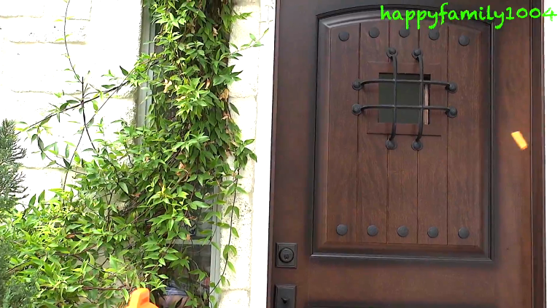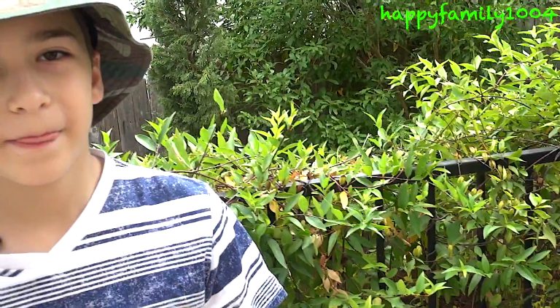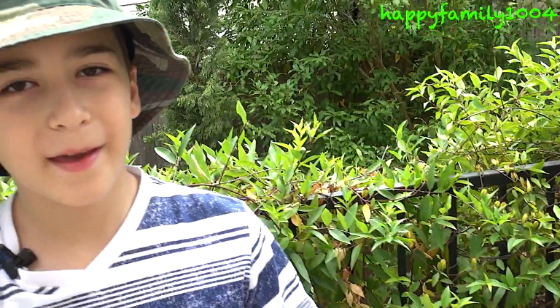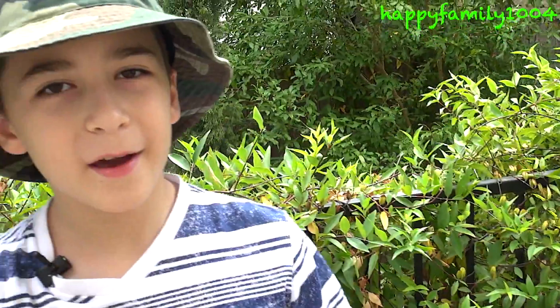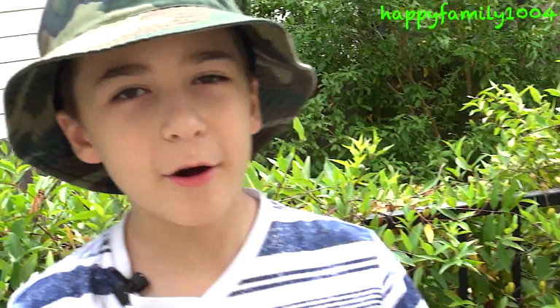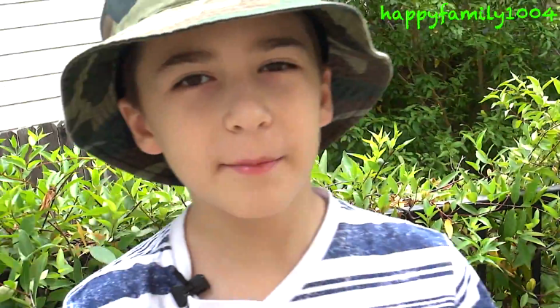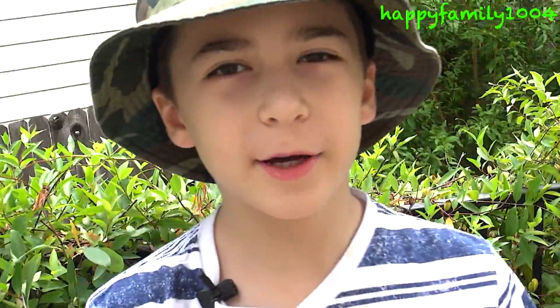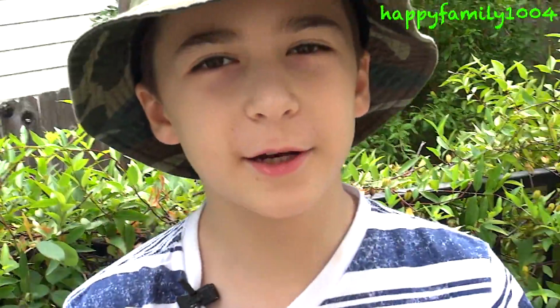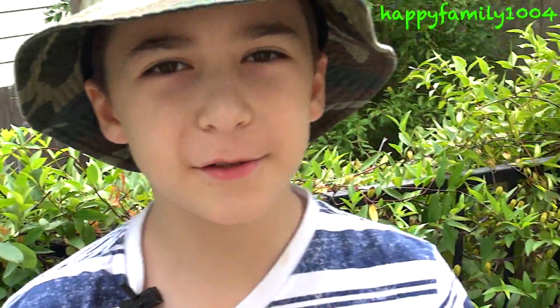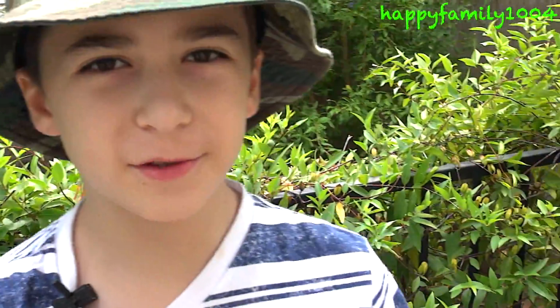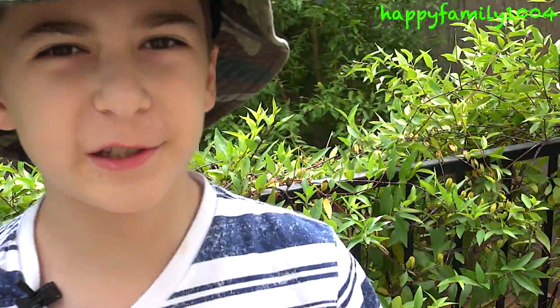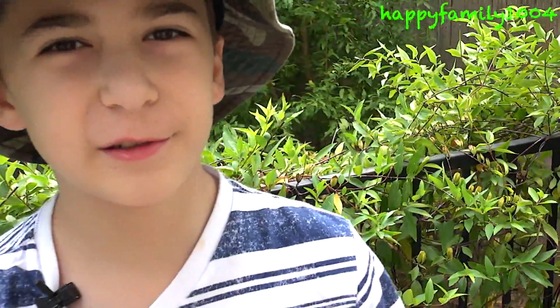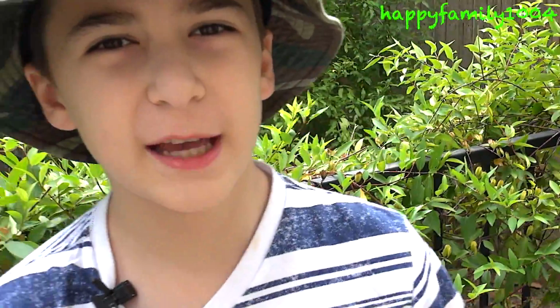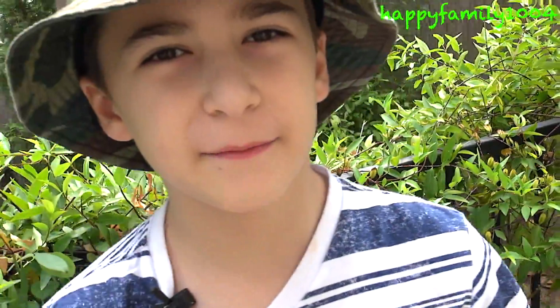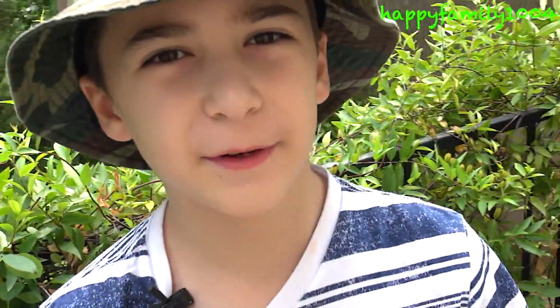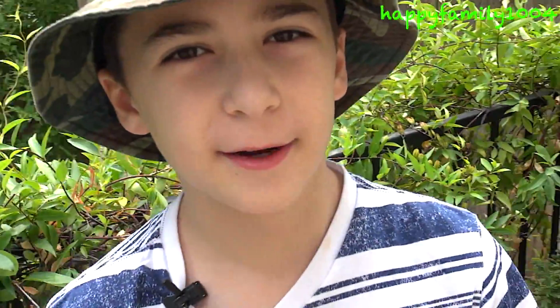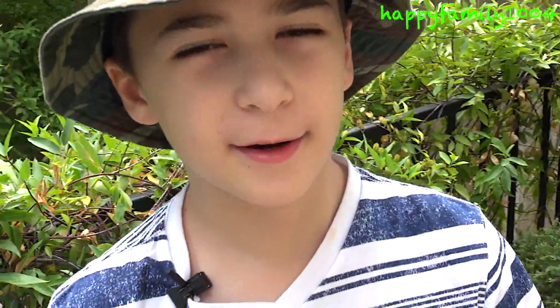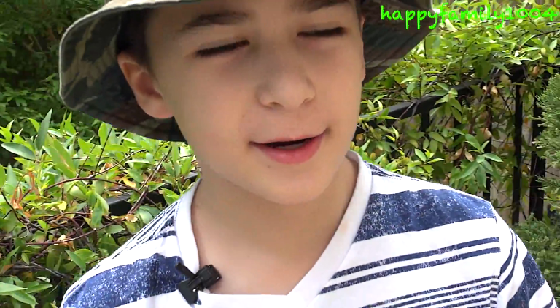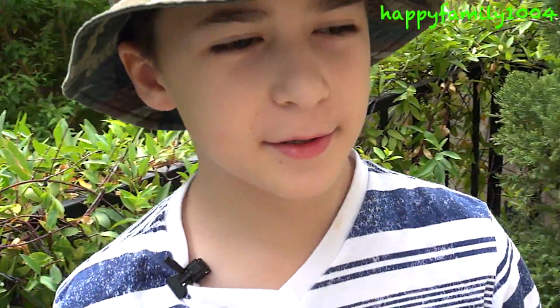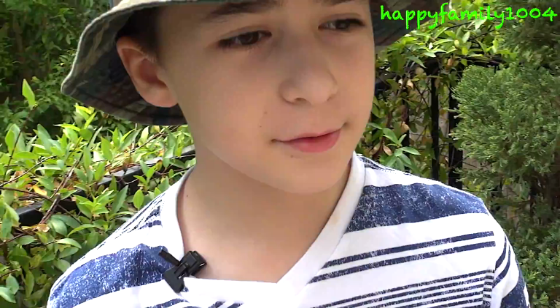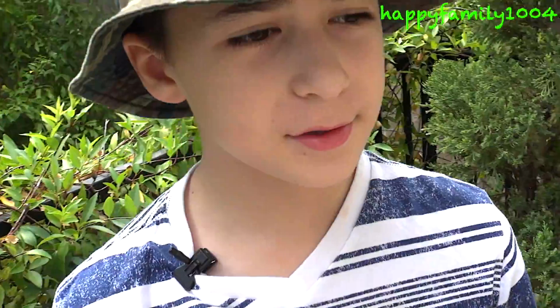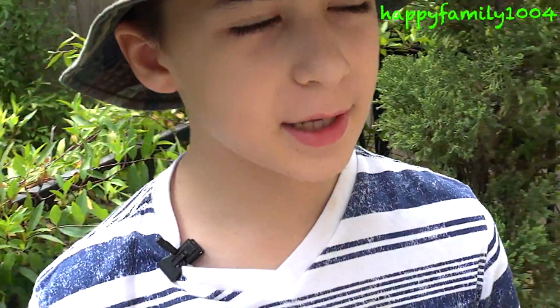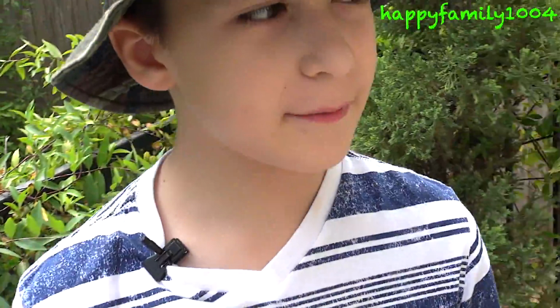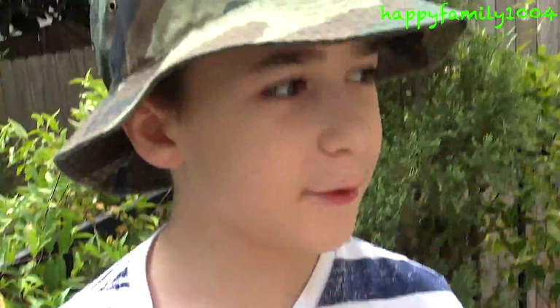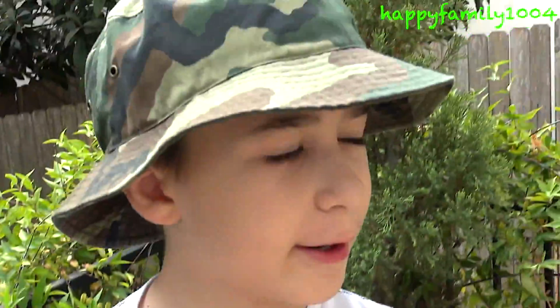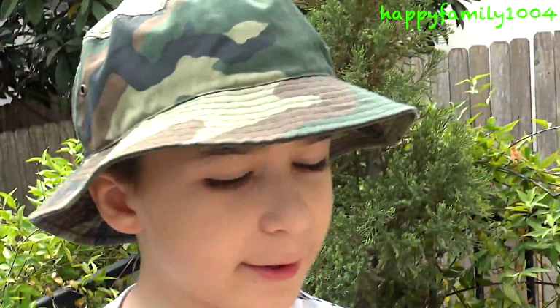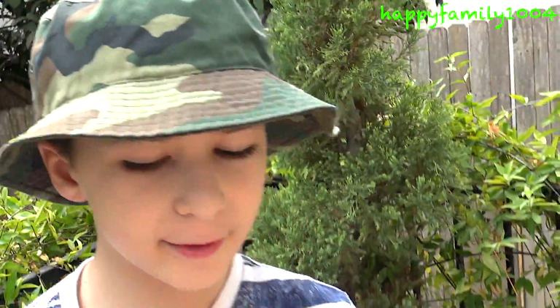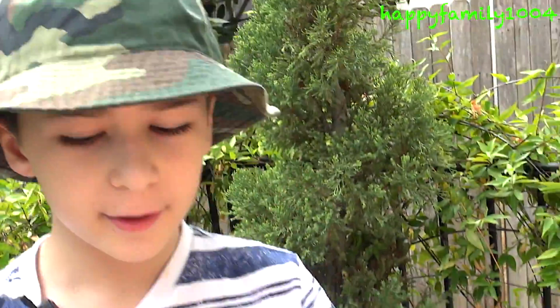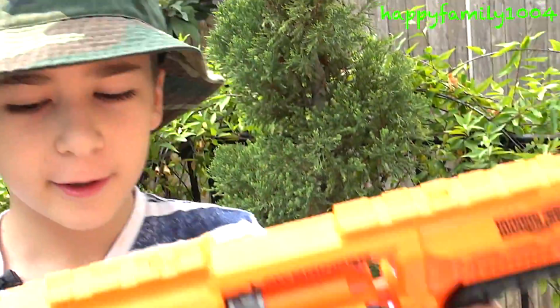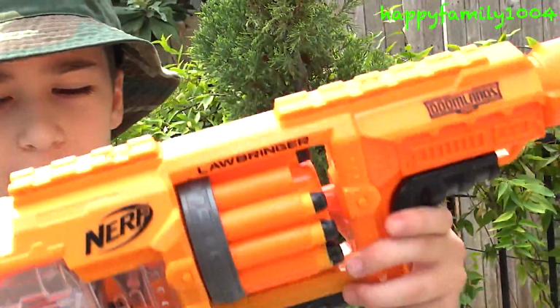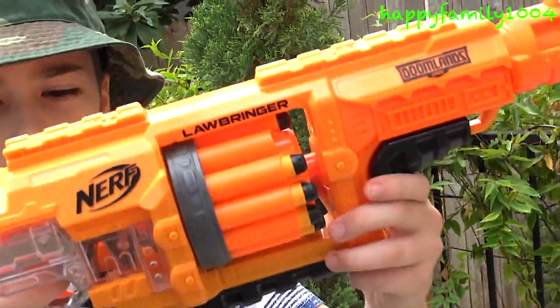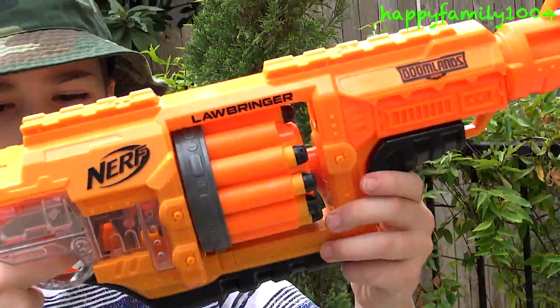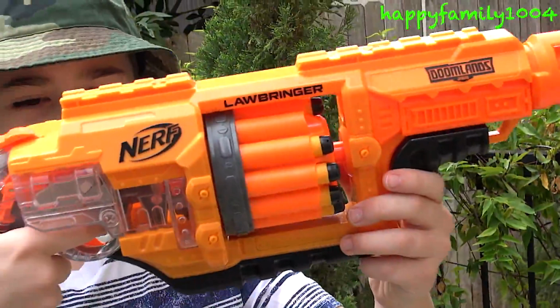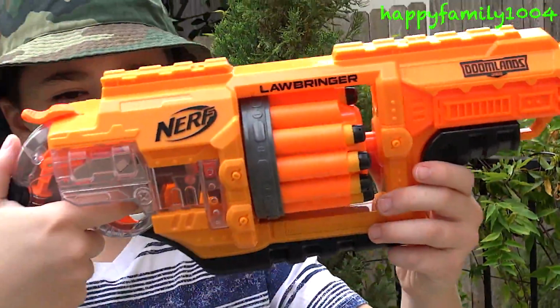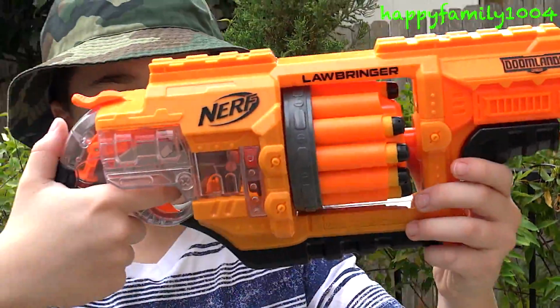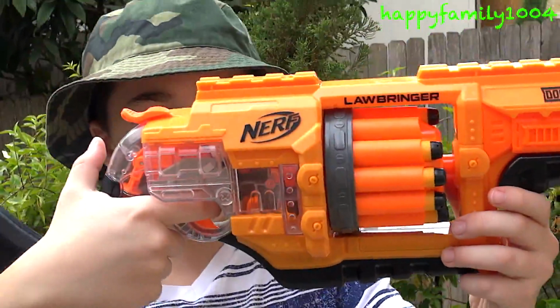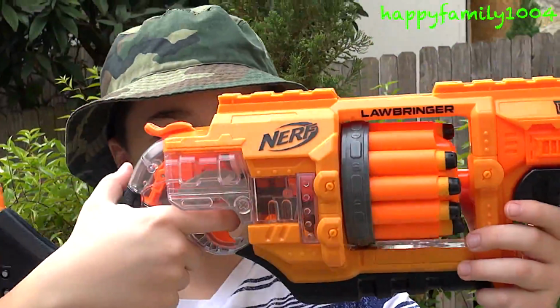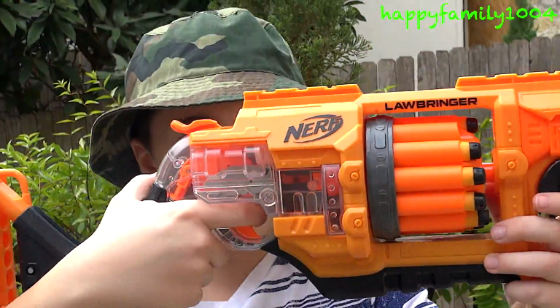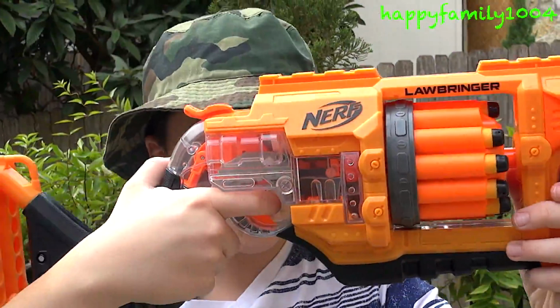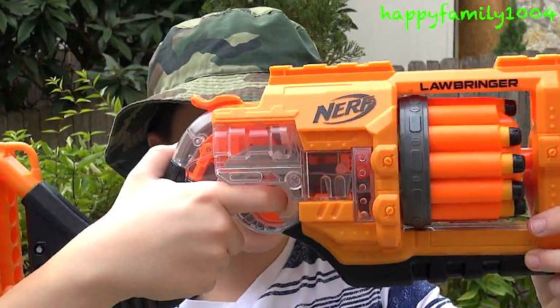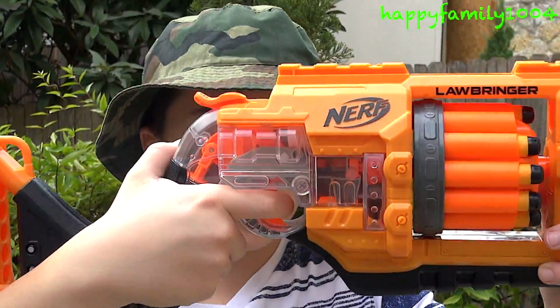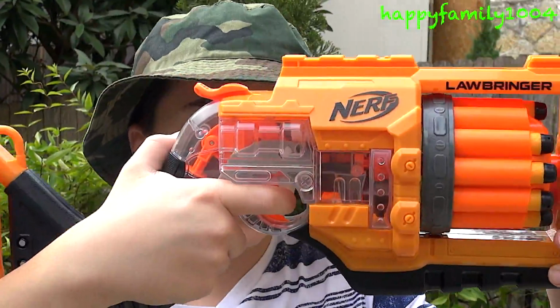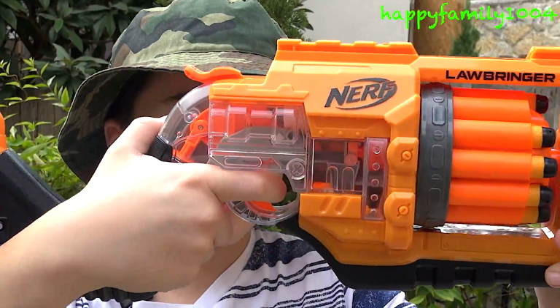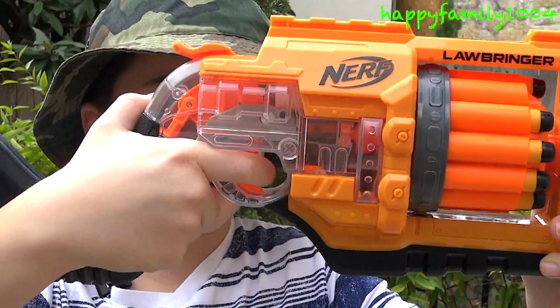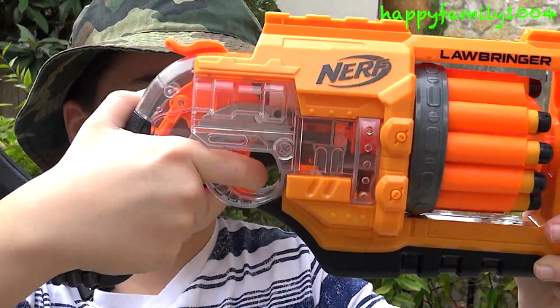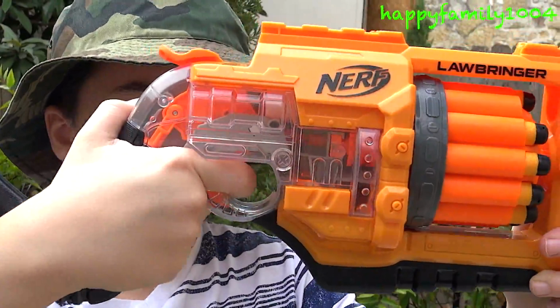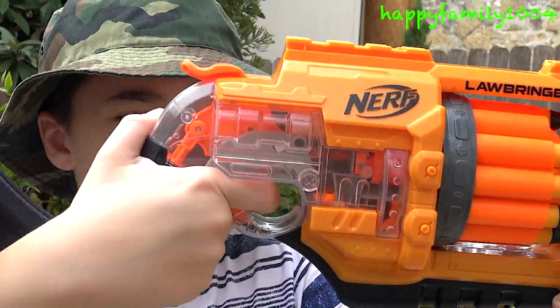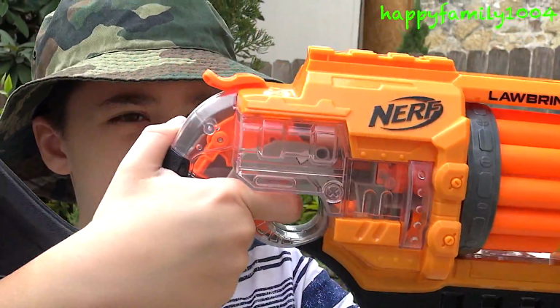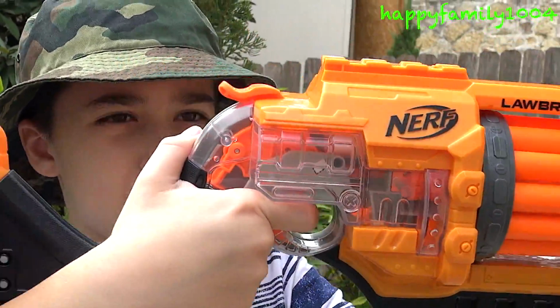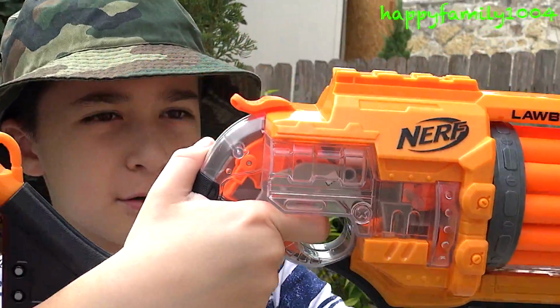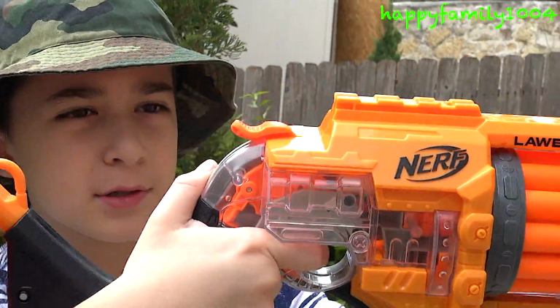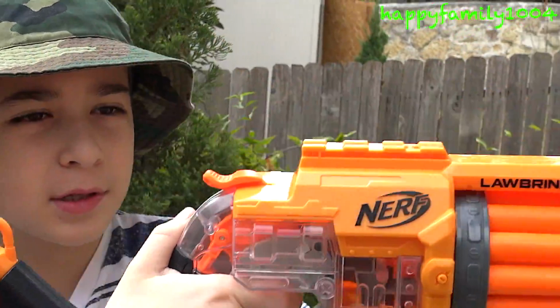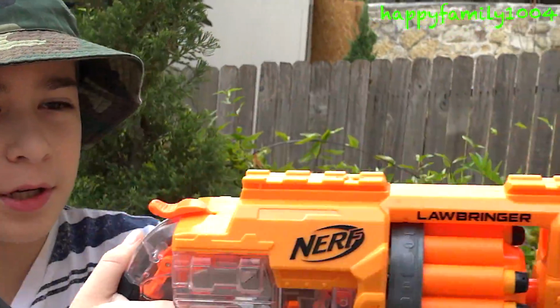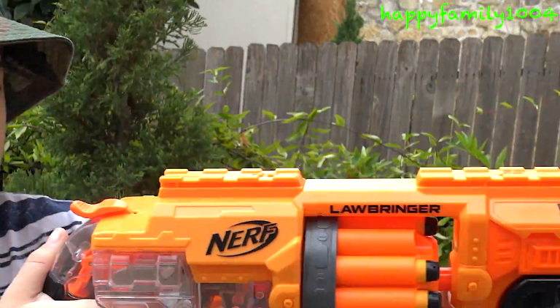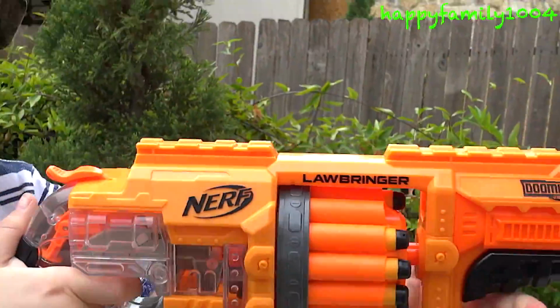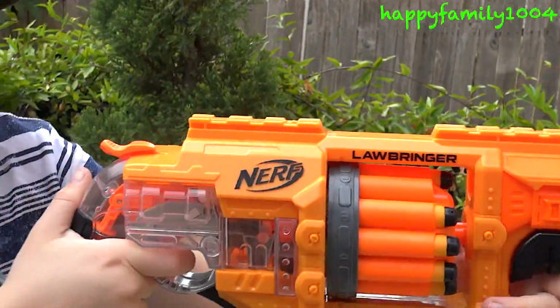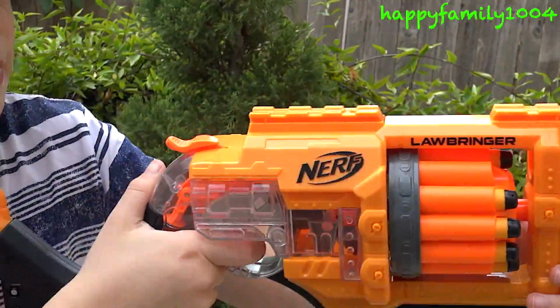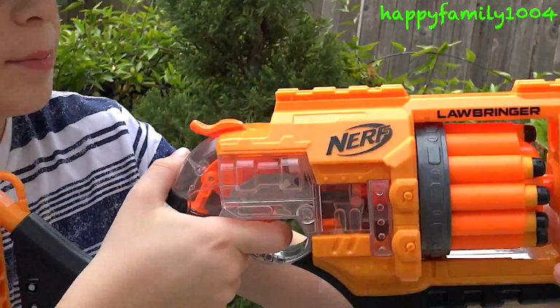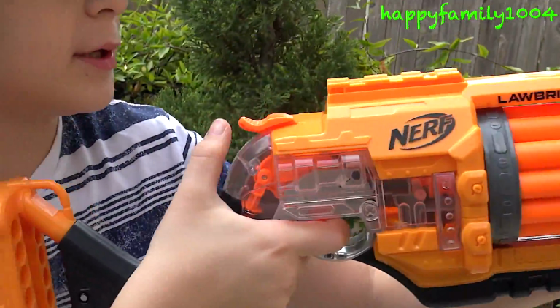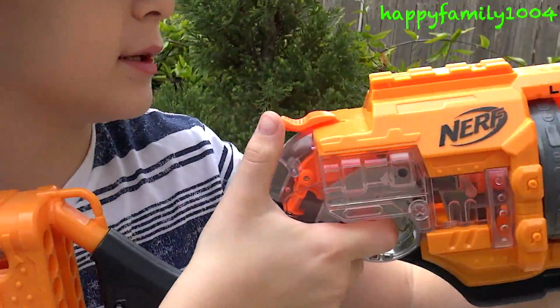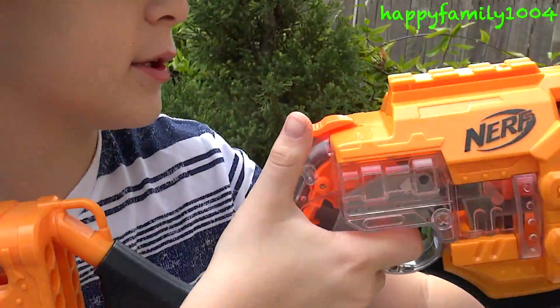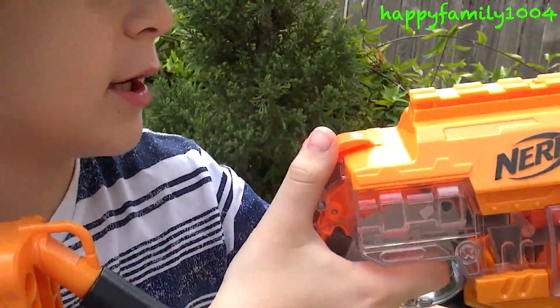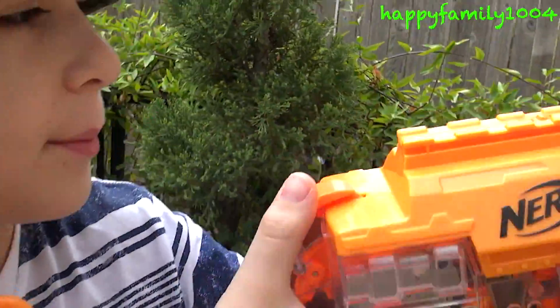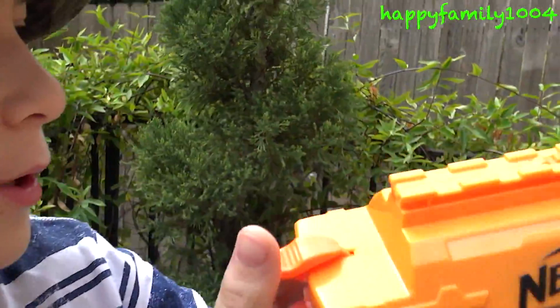Now I'm going to do slam fire. Put your finger on the trigger, hold it down, and just keep pulling the hammer.